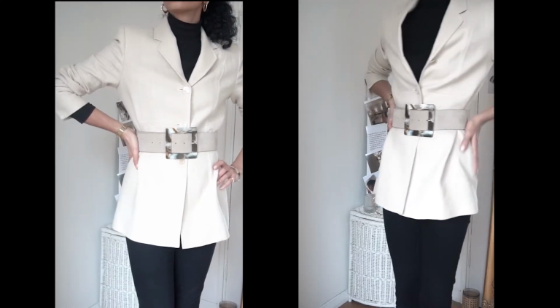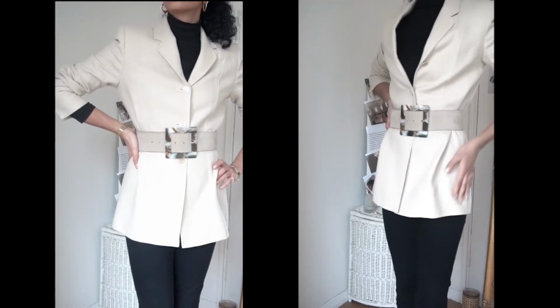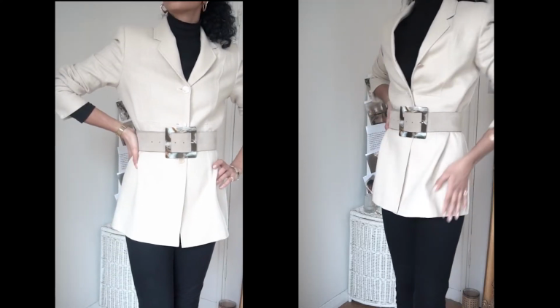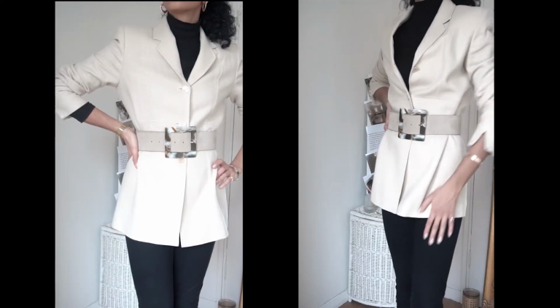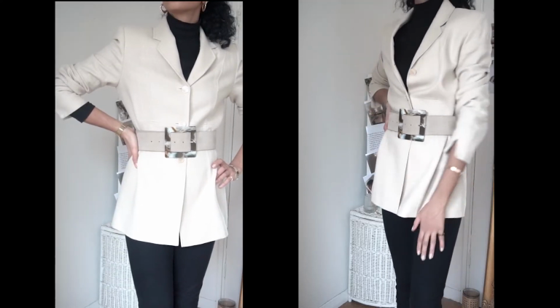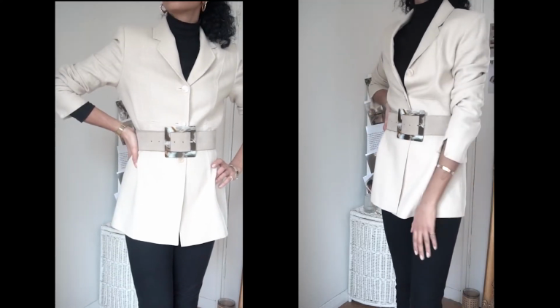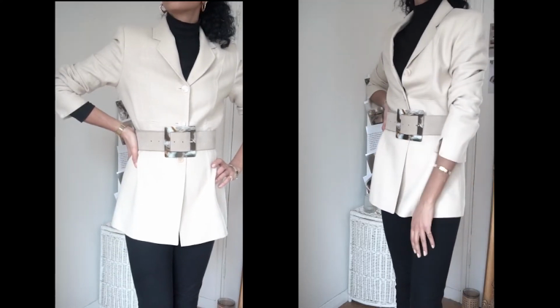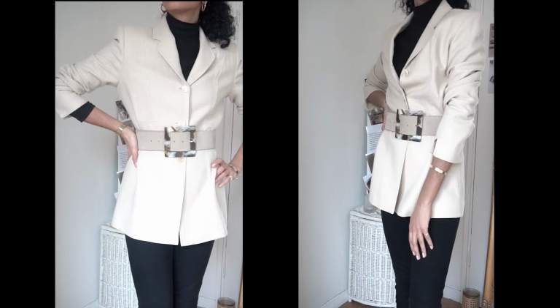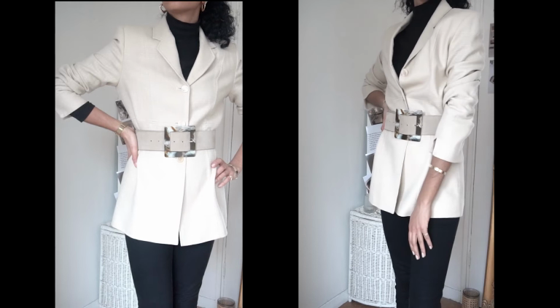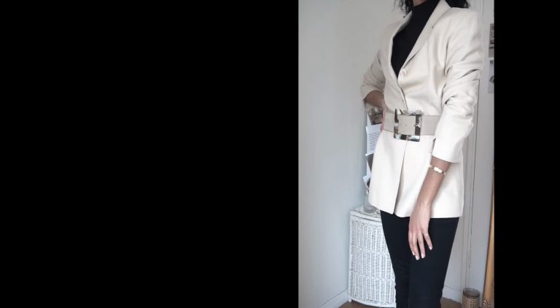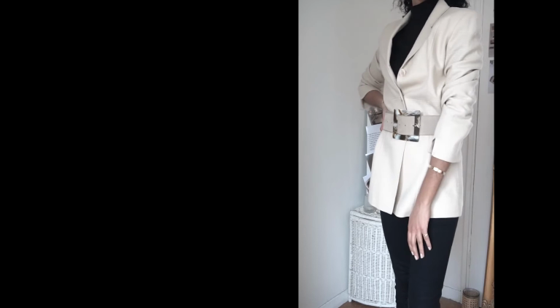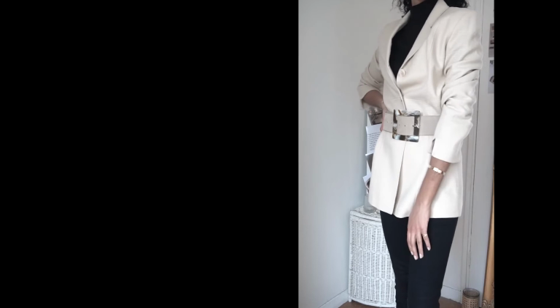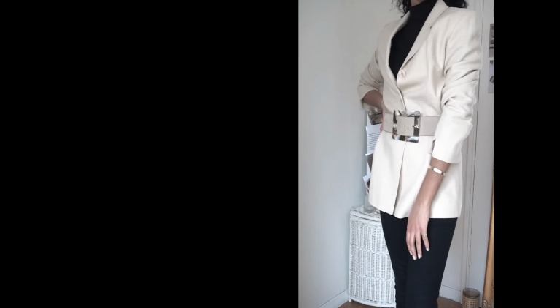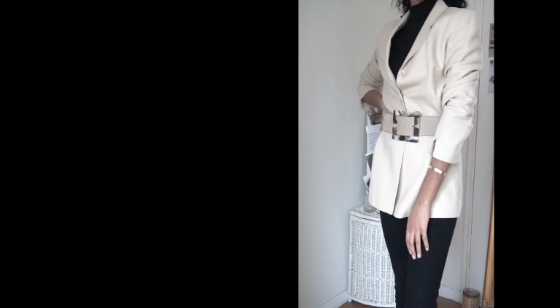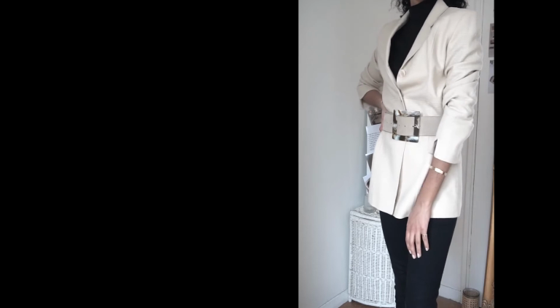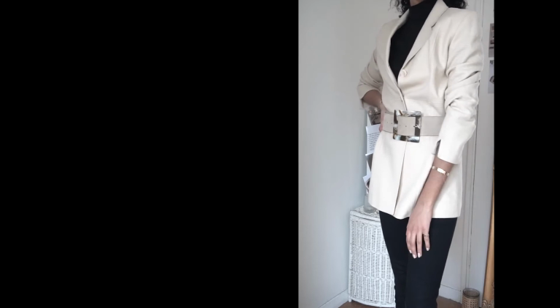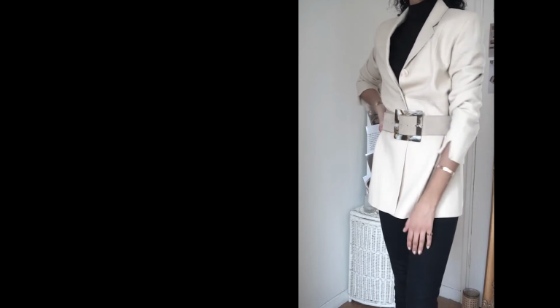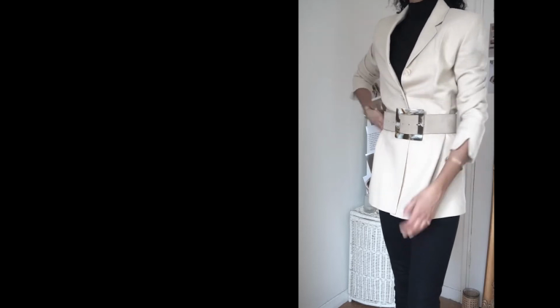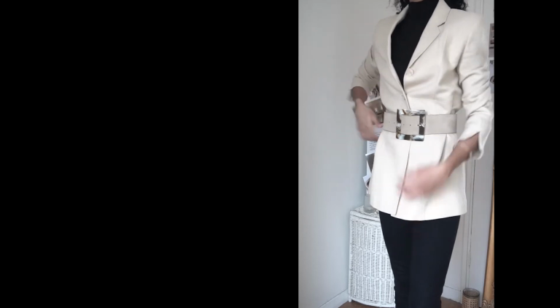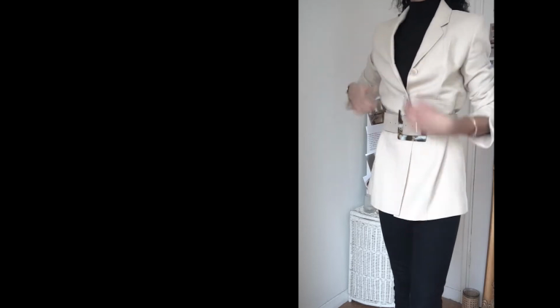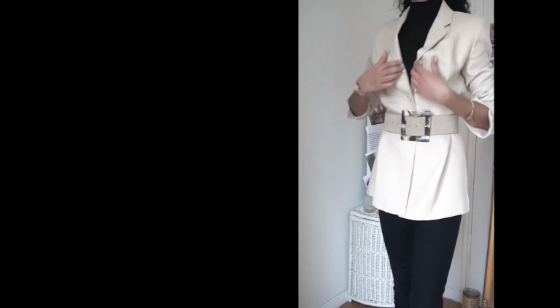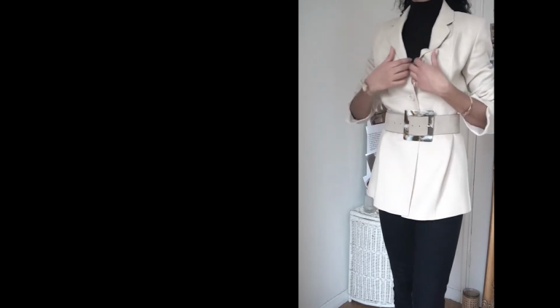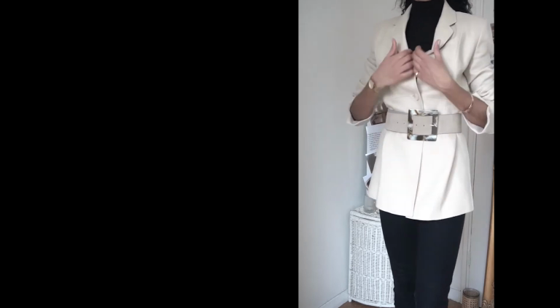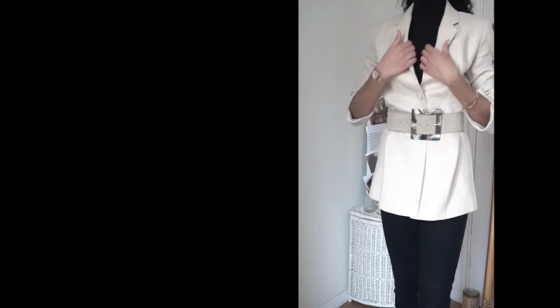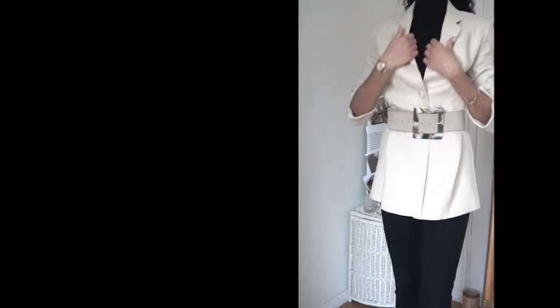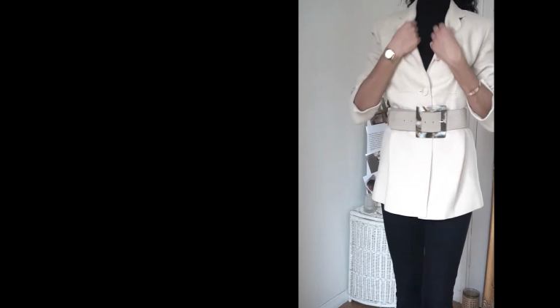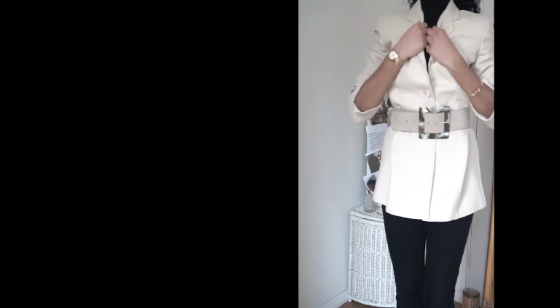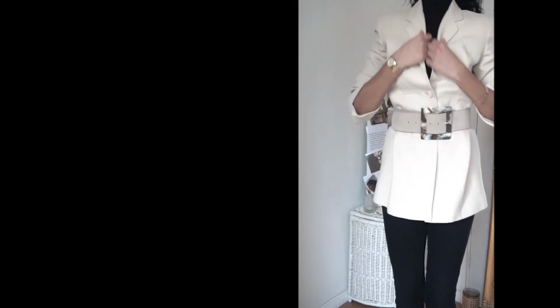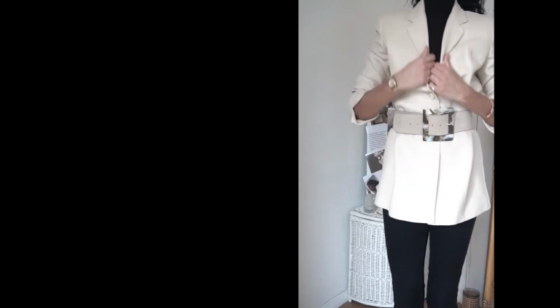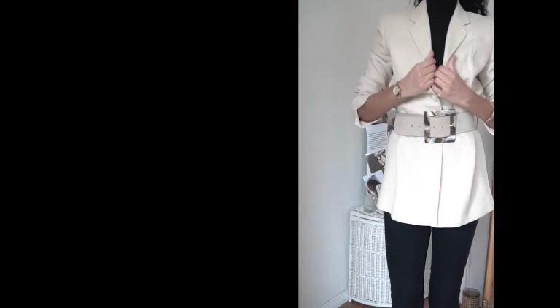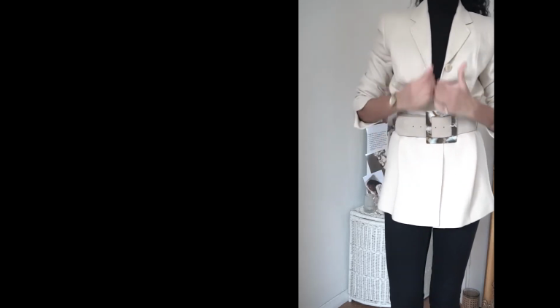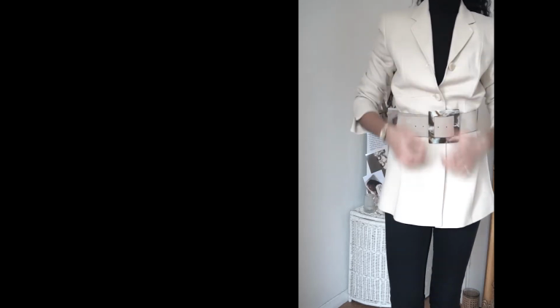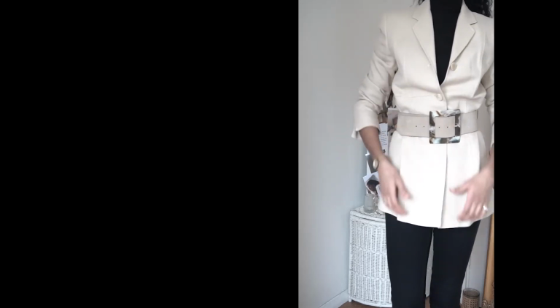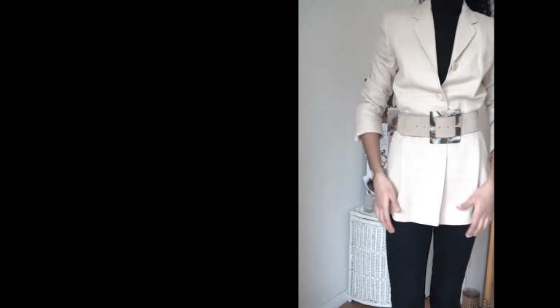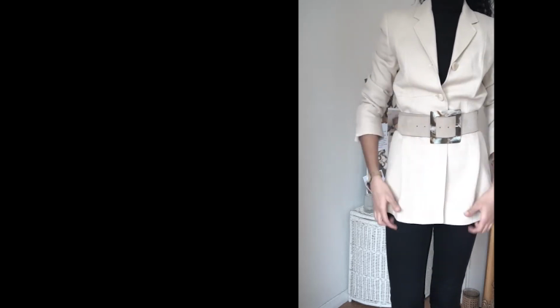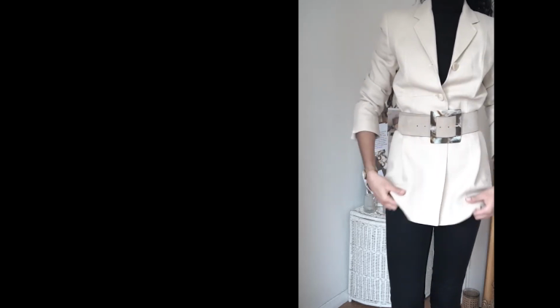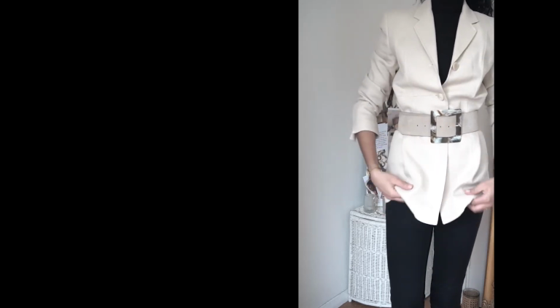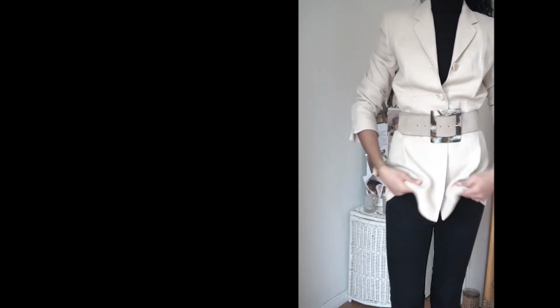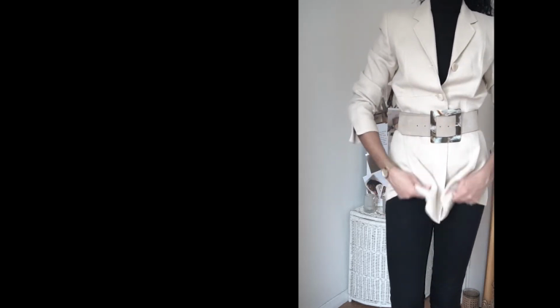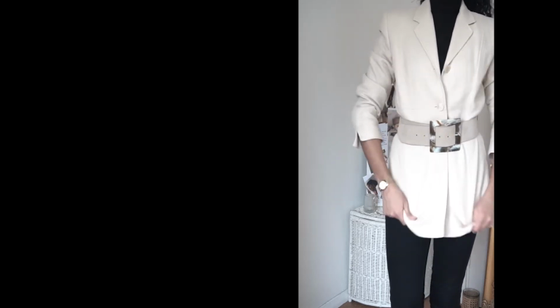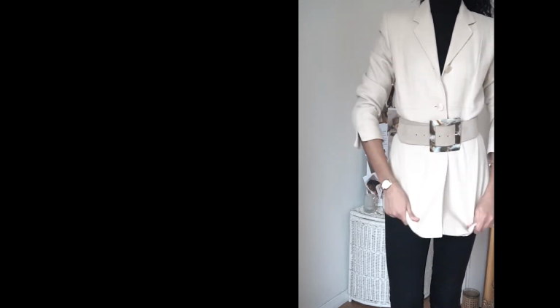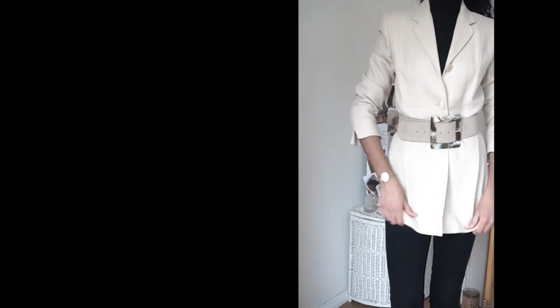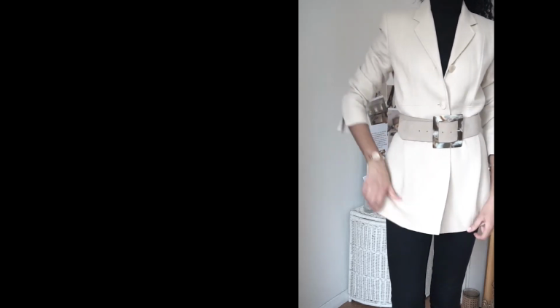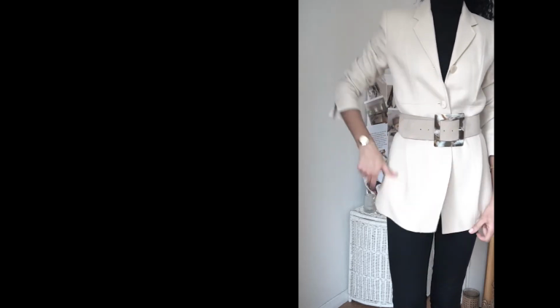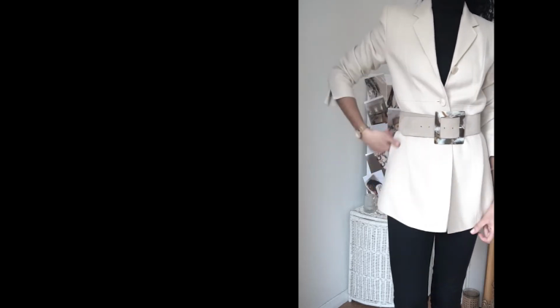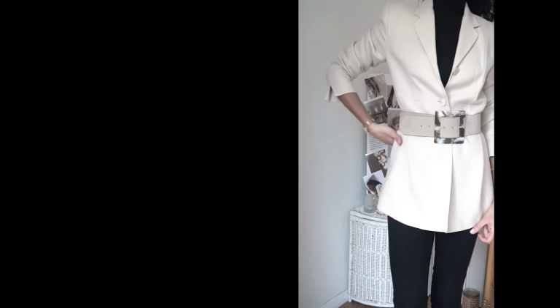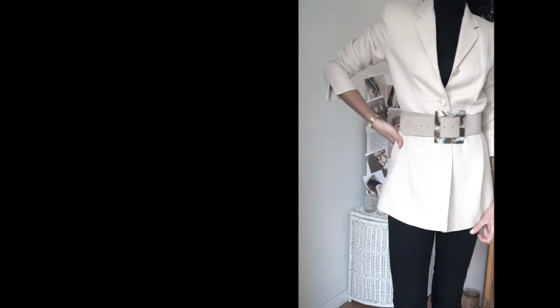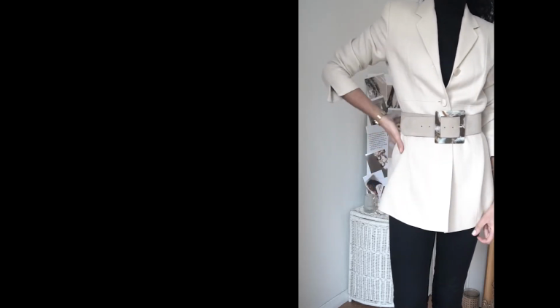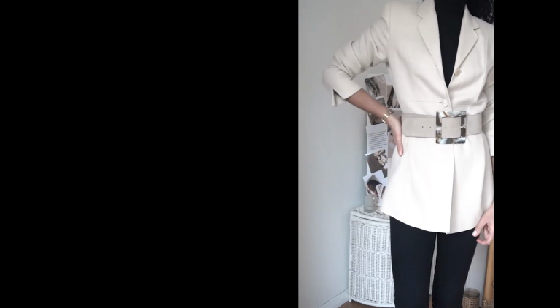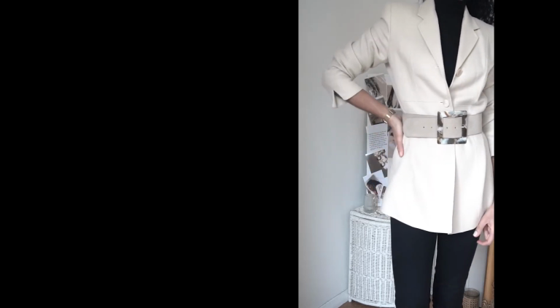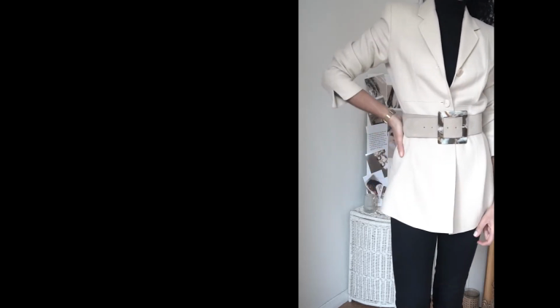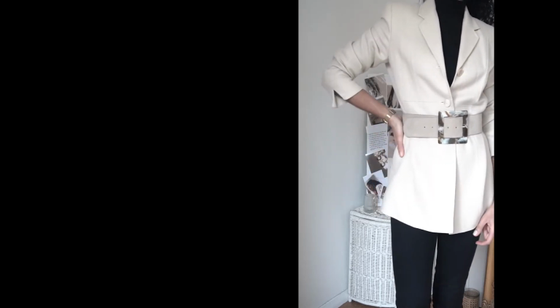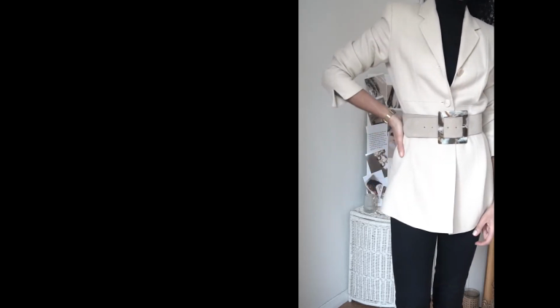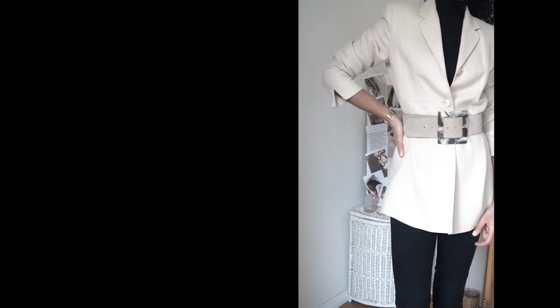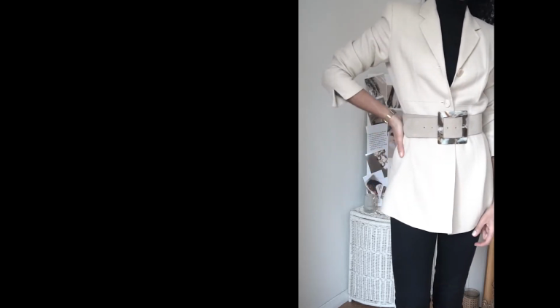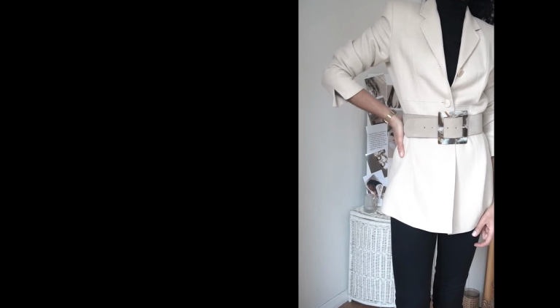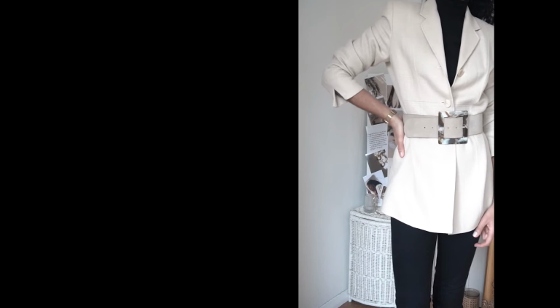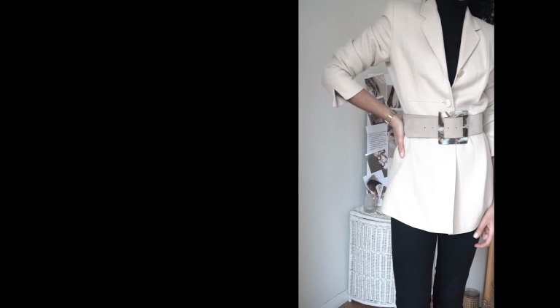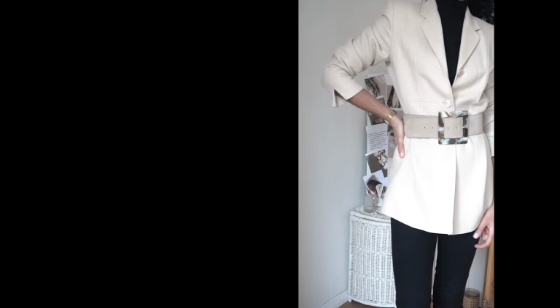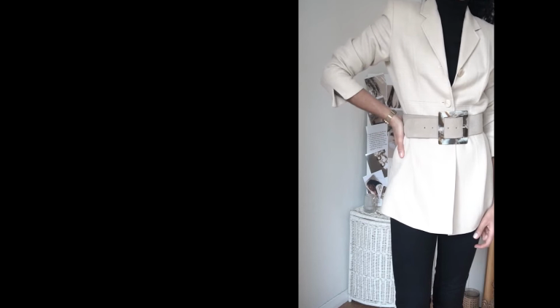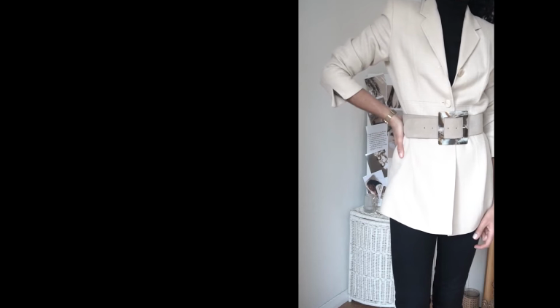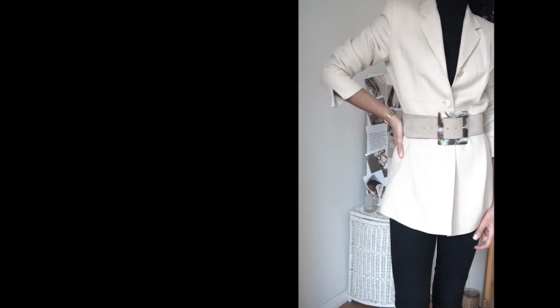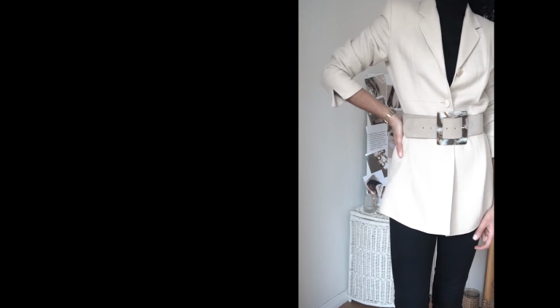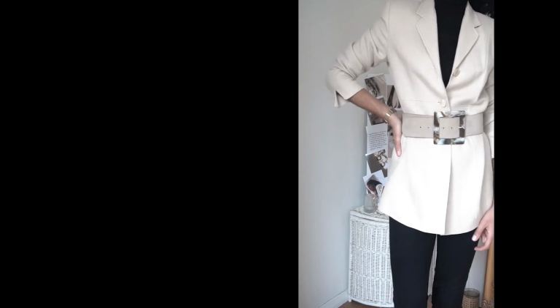A statement belt can really upskill or take your blazer to another level, if that's your thing.